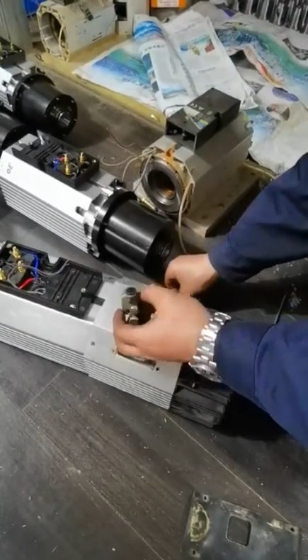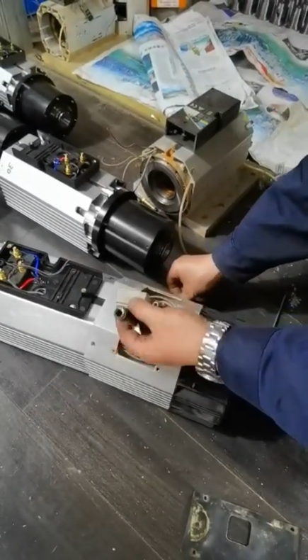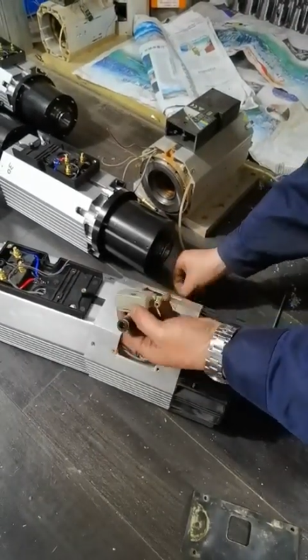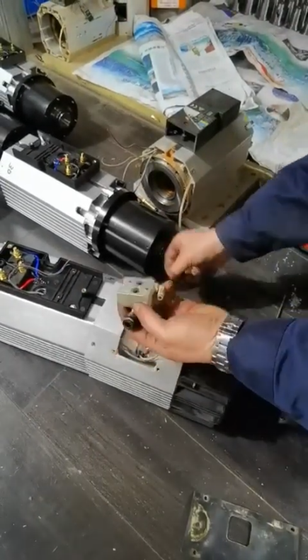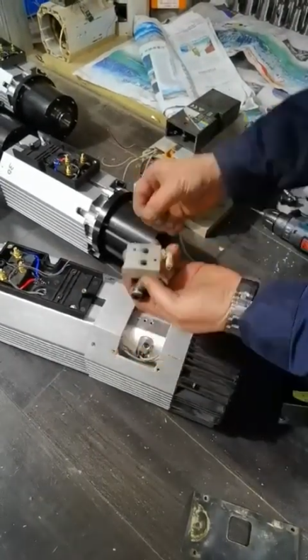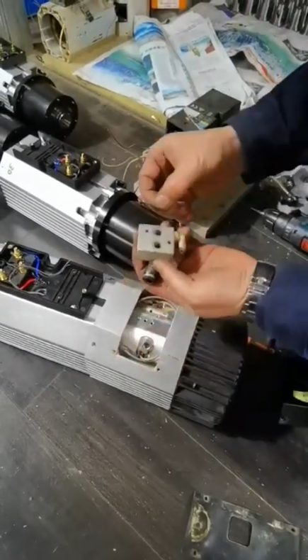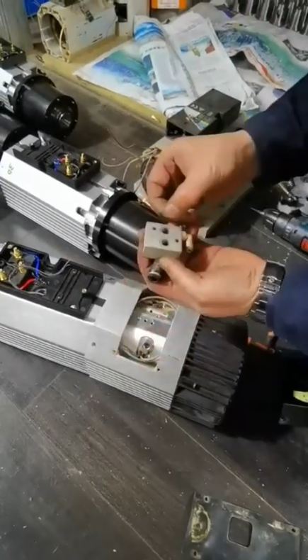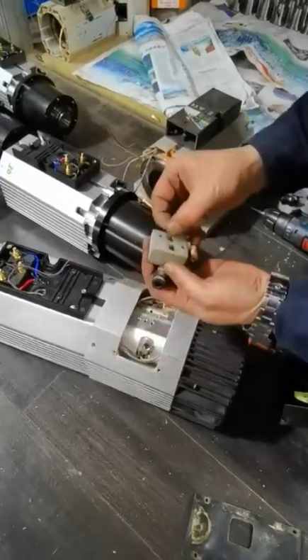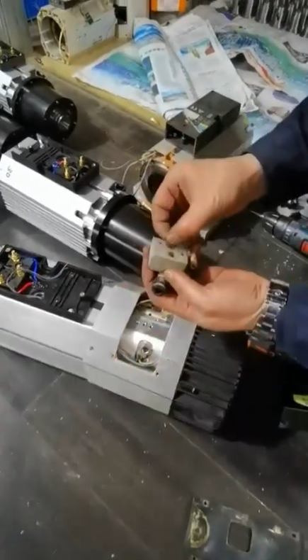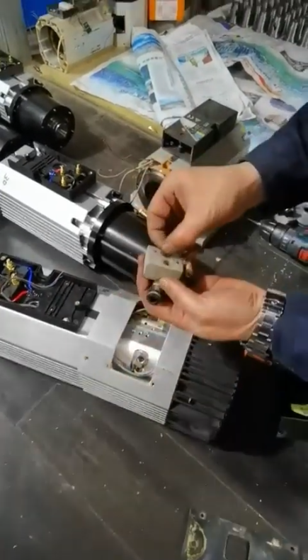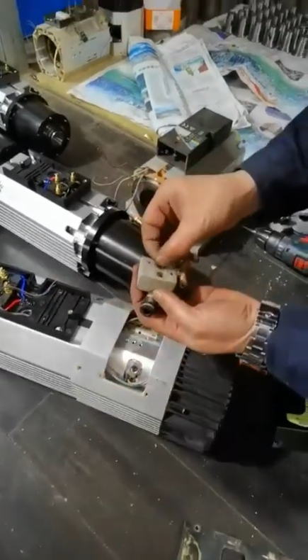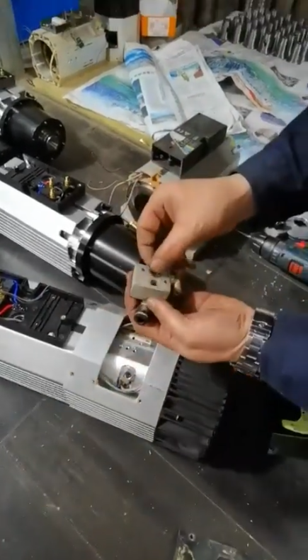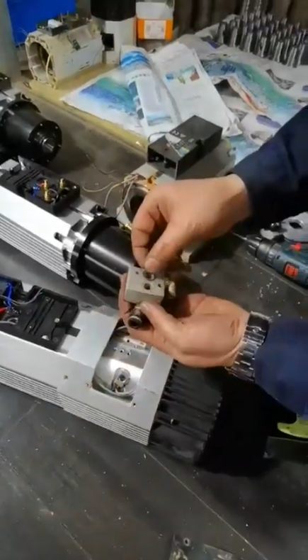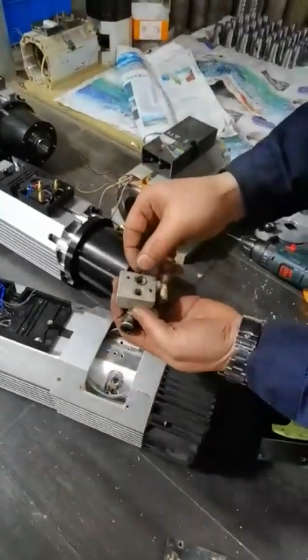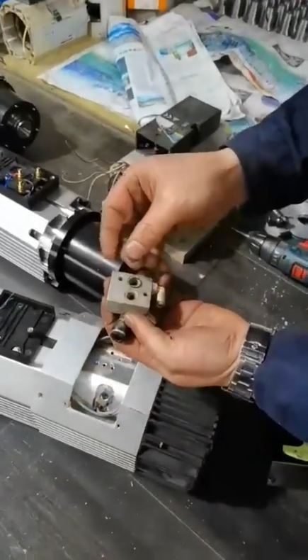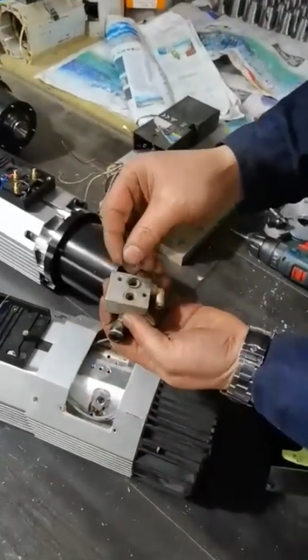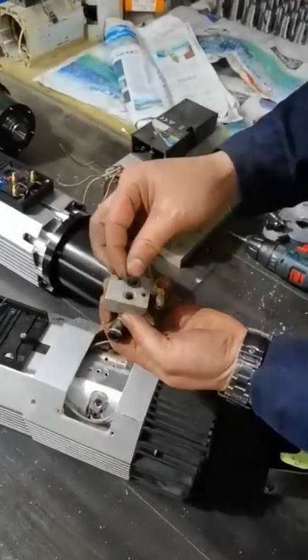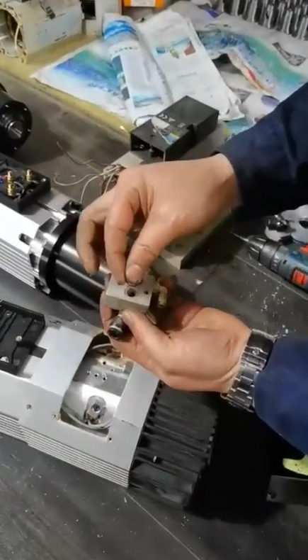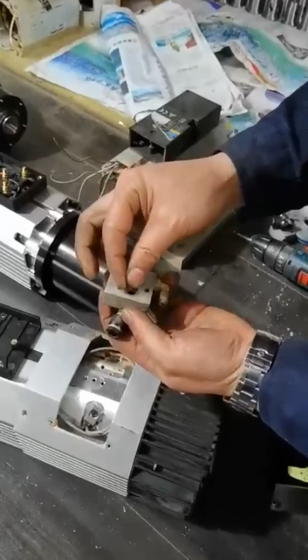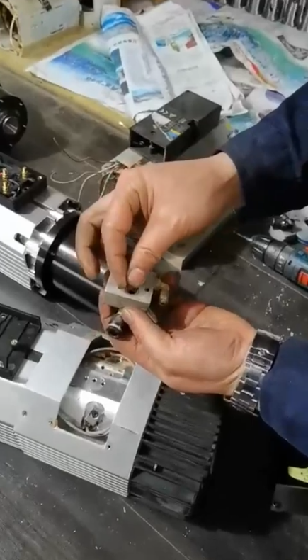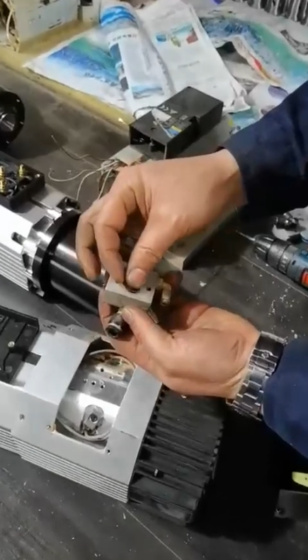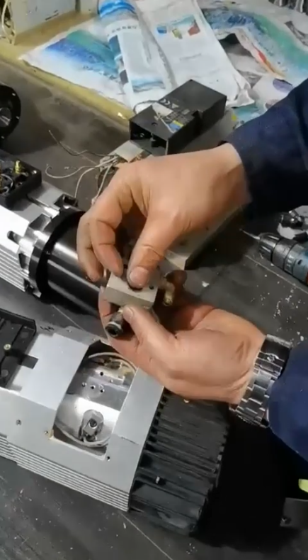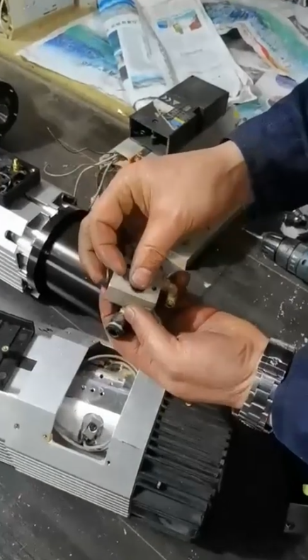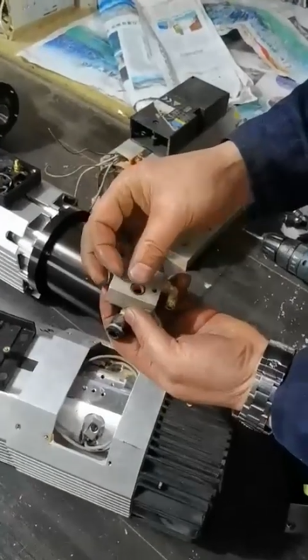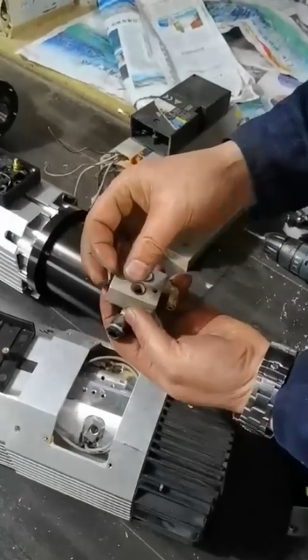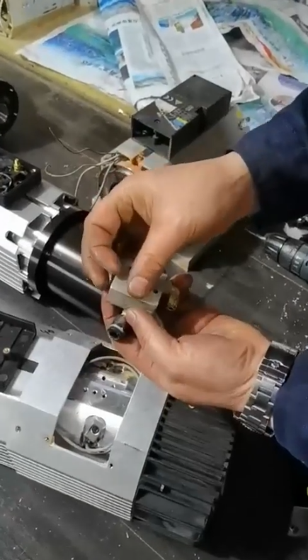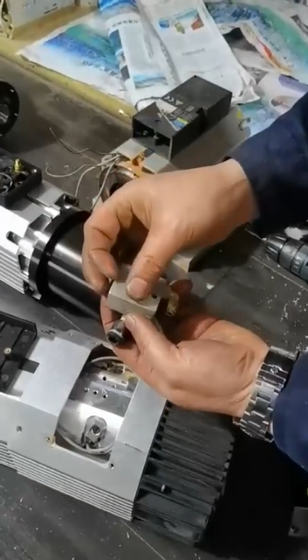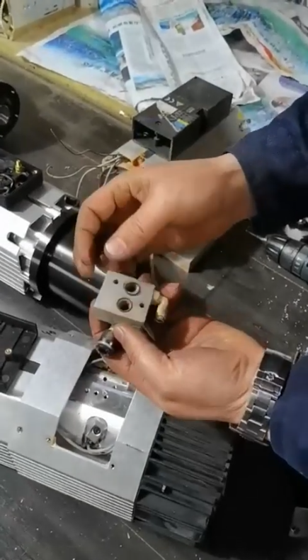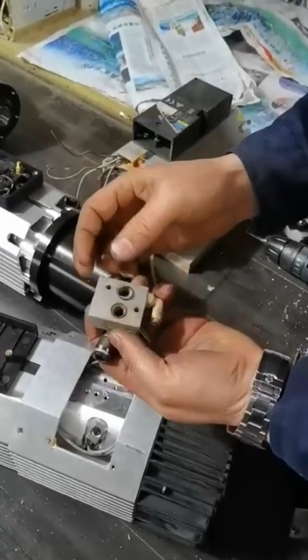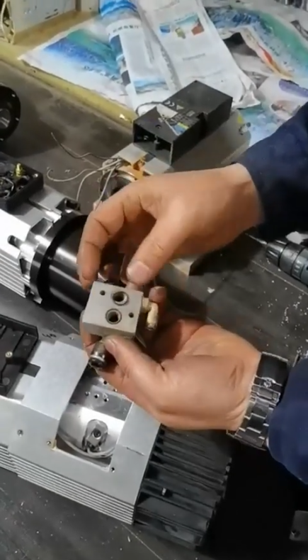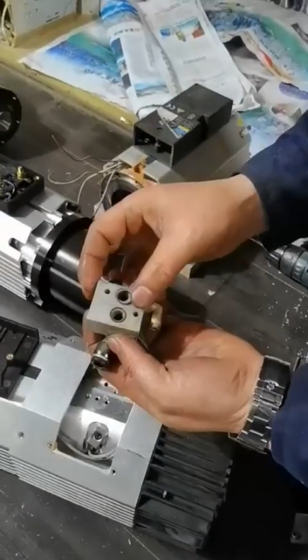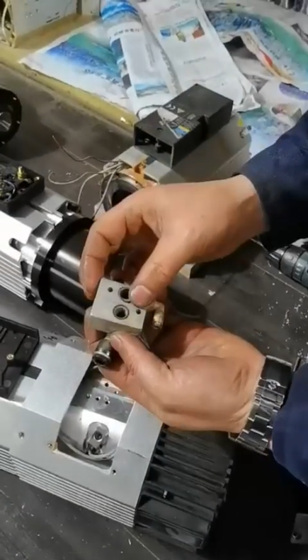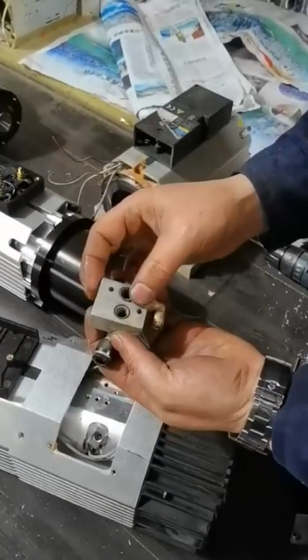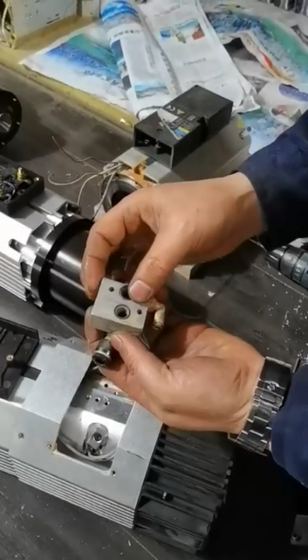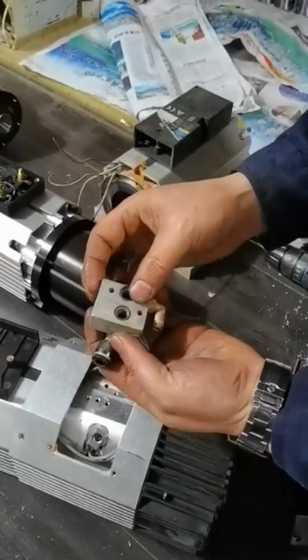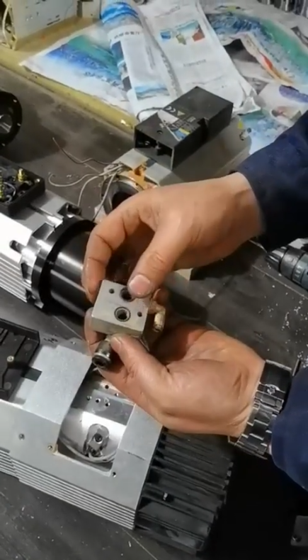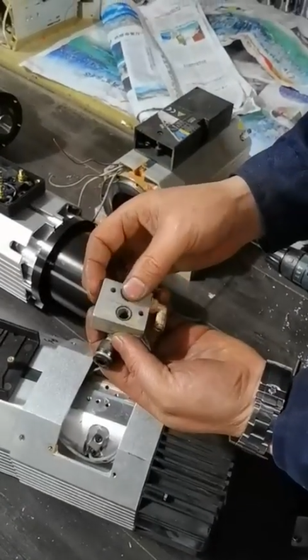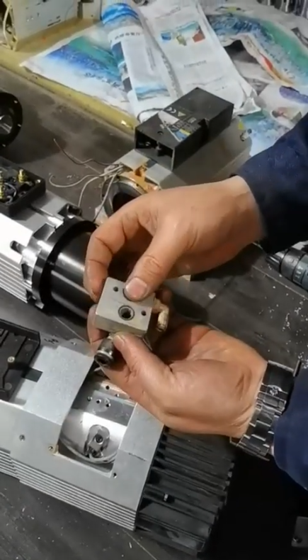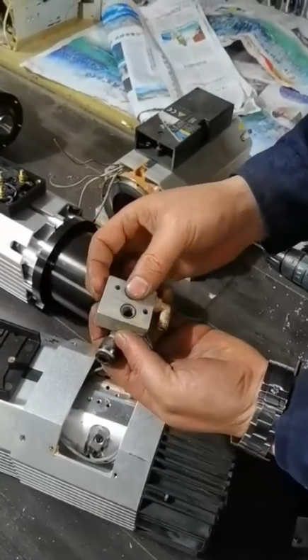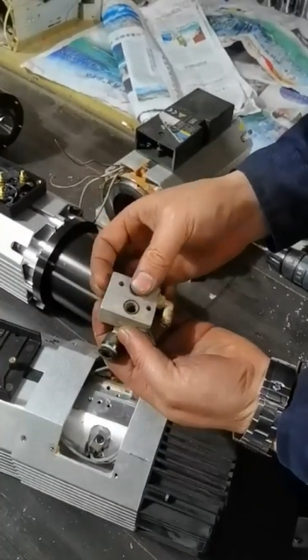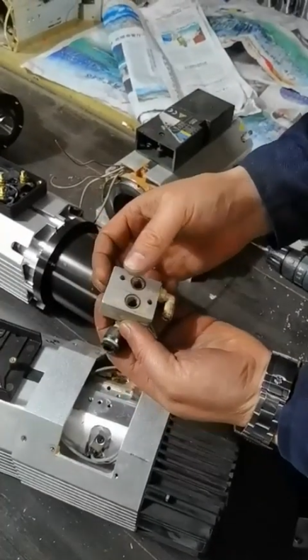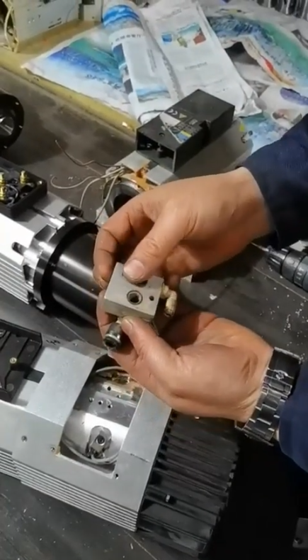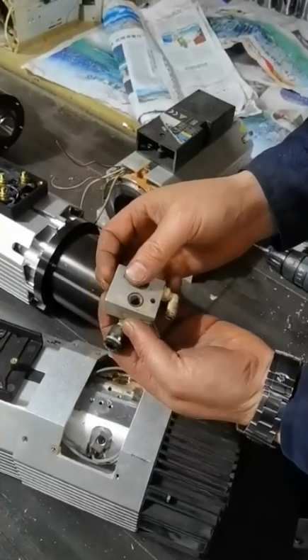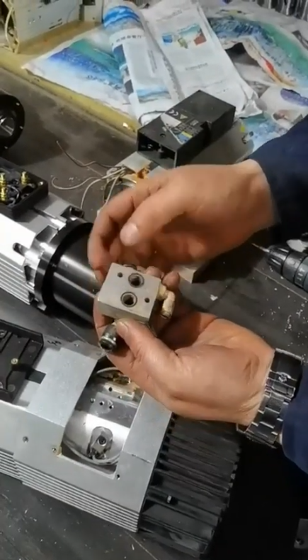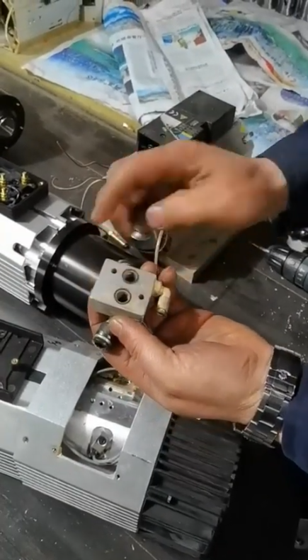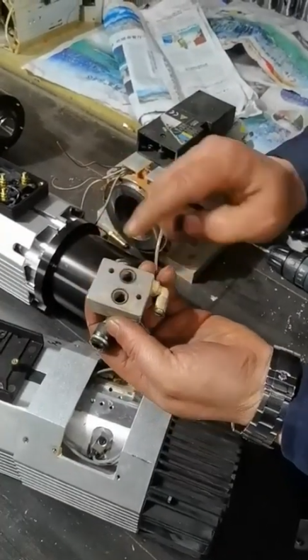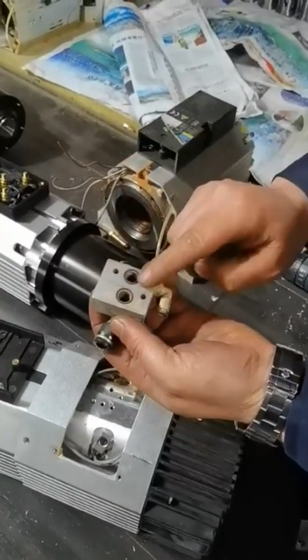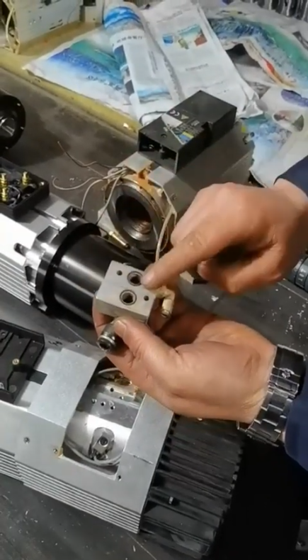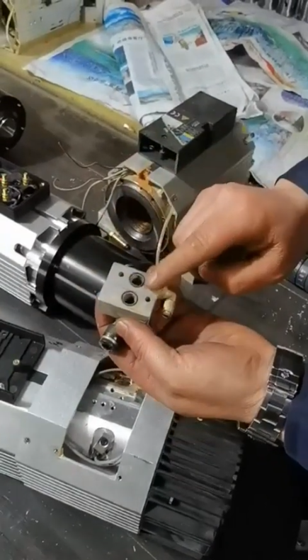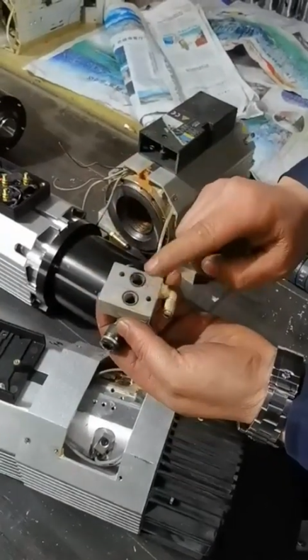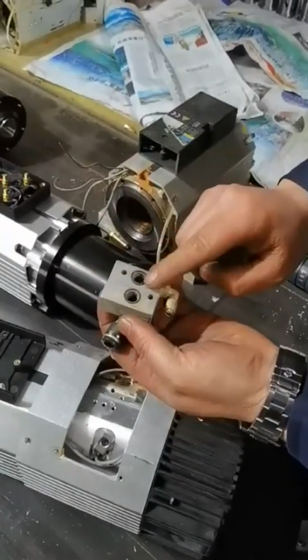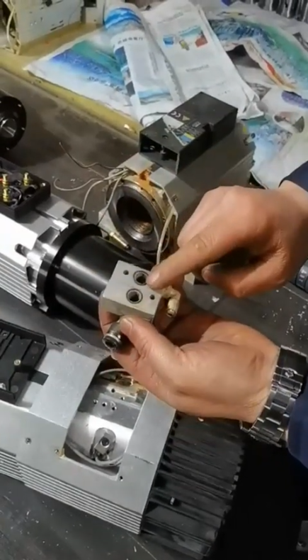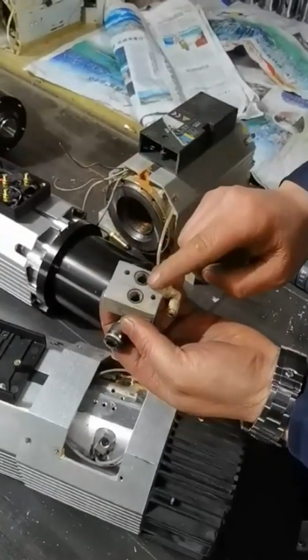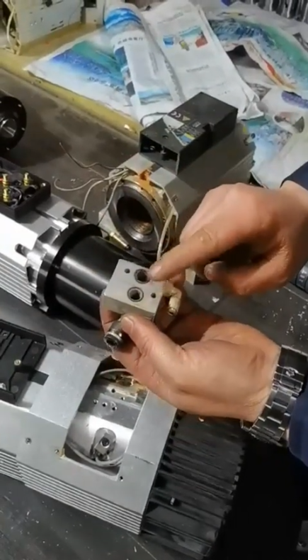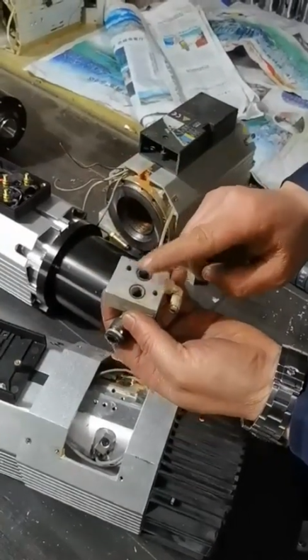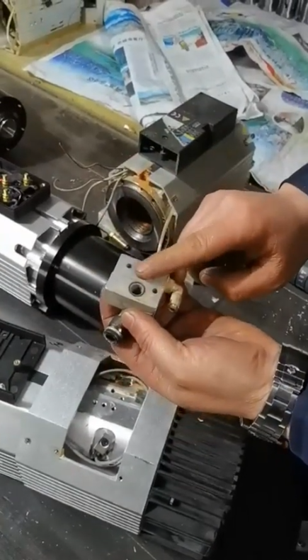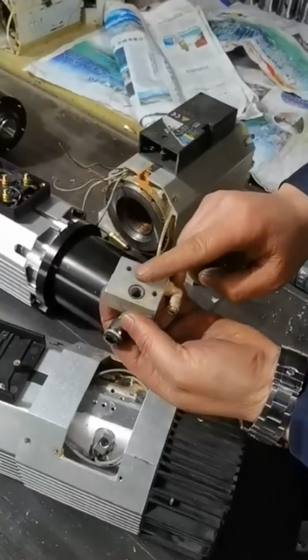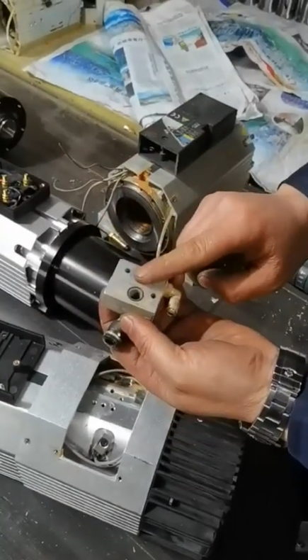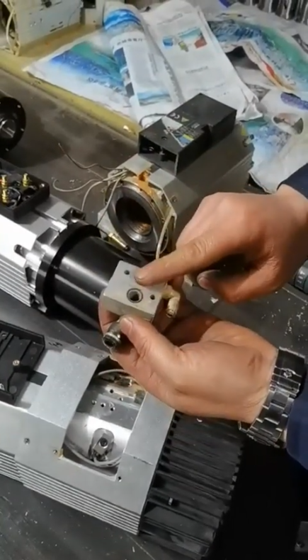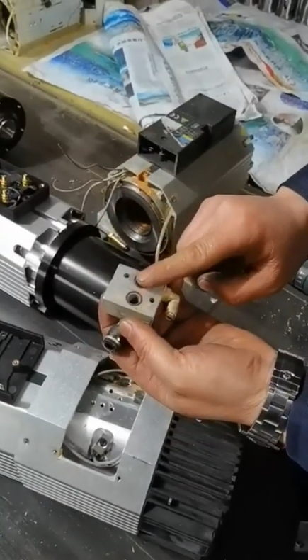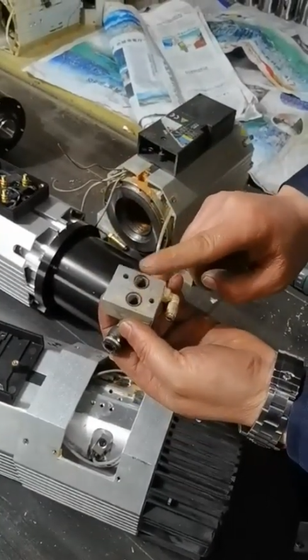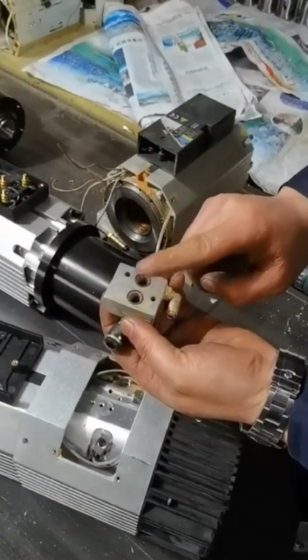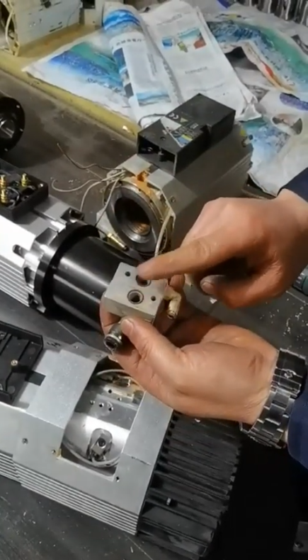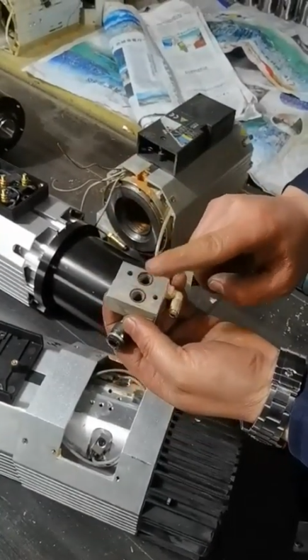There are two O-rings underneath. Very important — don't lose them. If you lose them, it will start to leak.